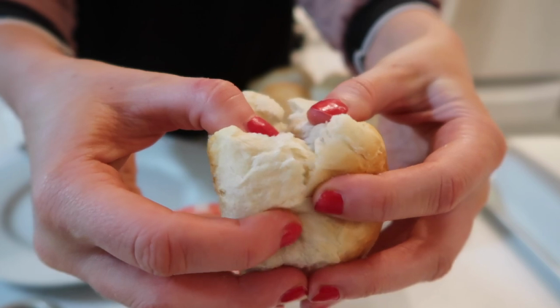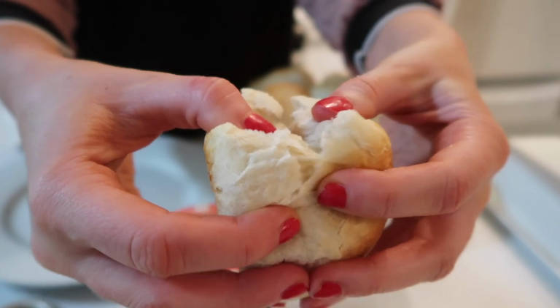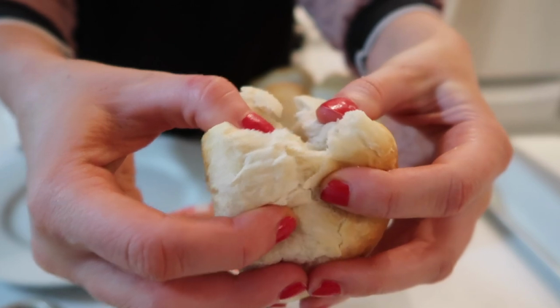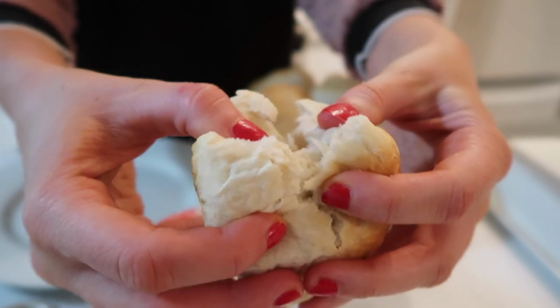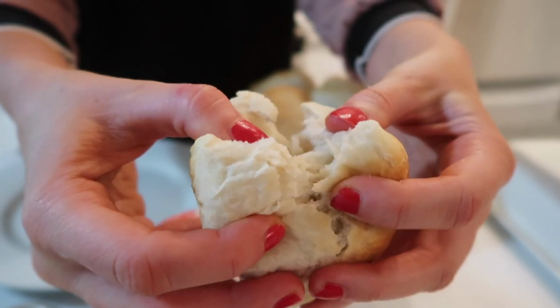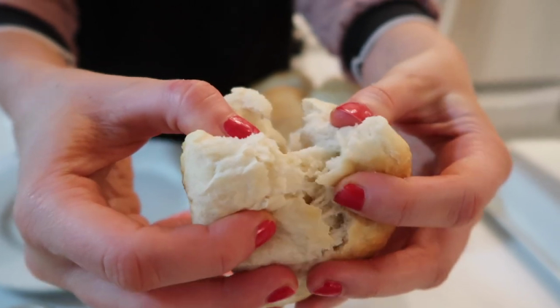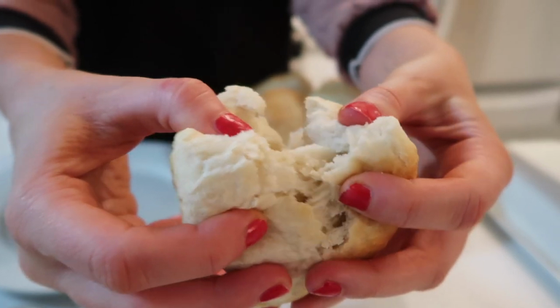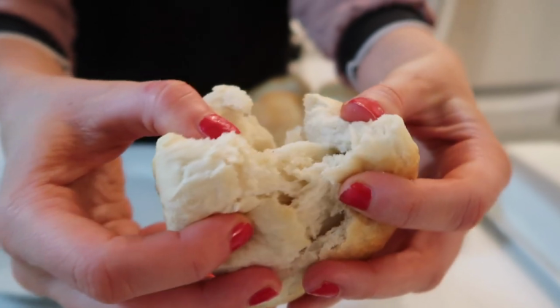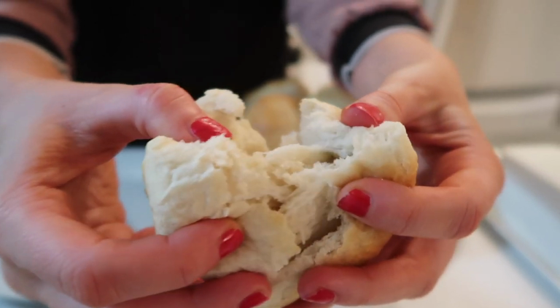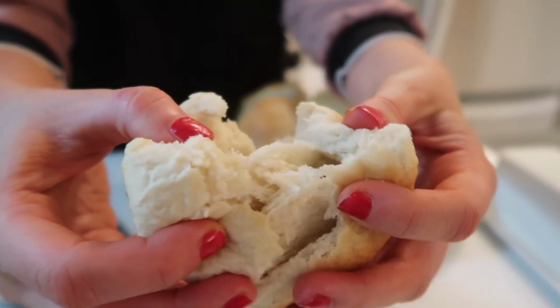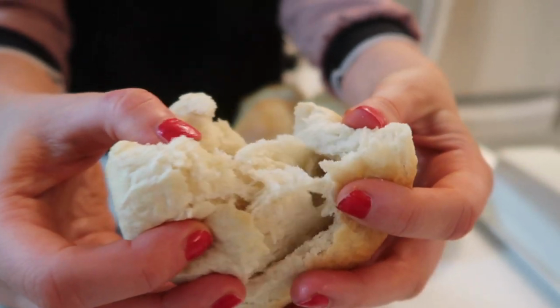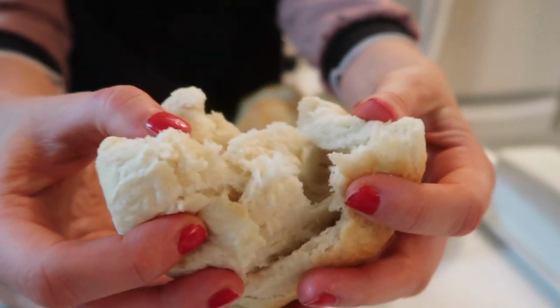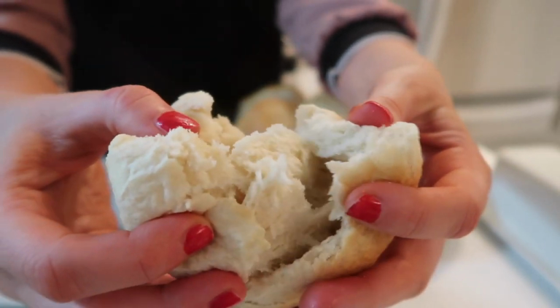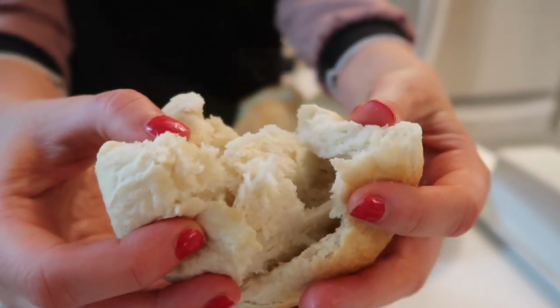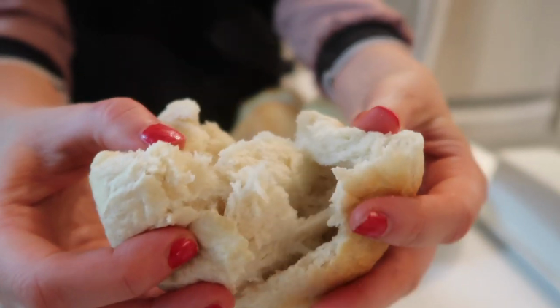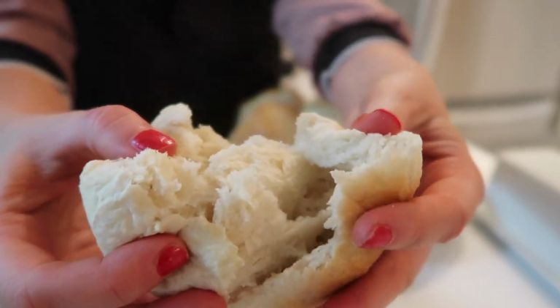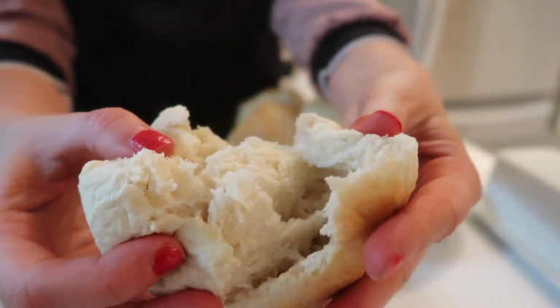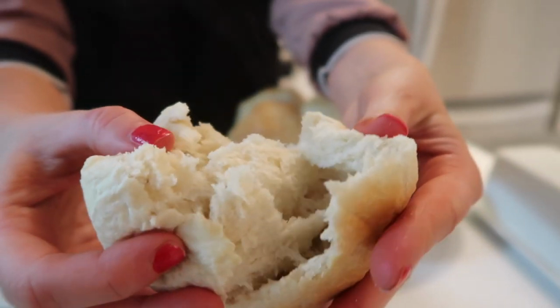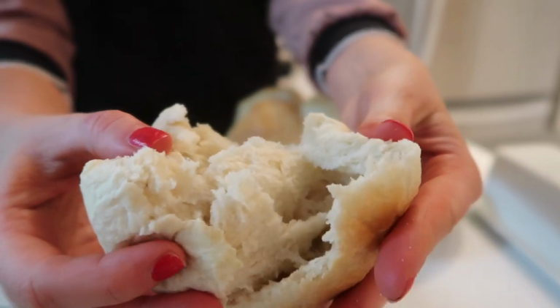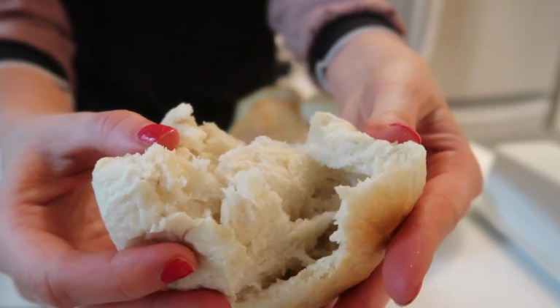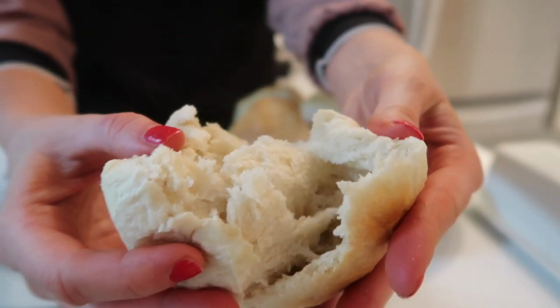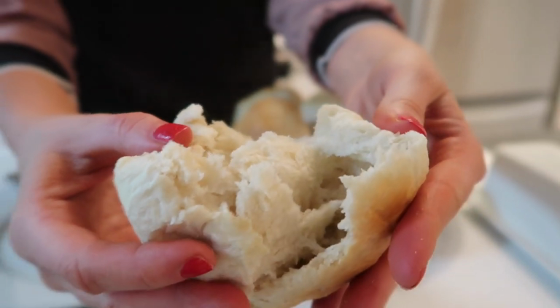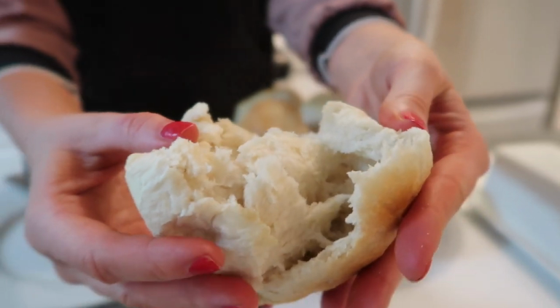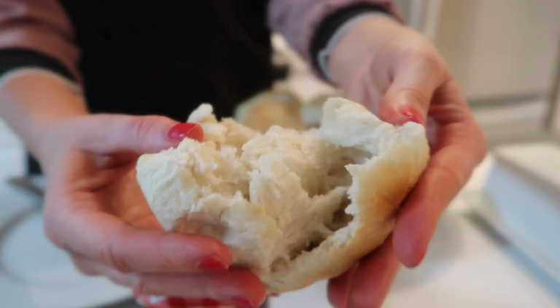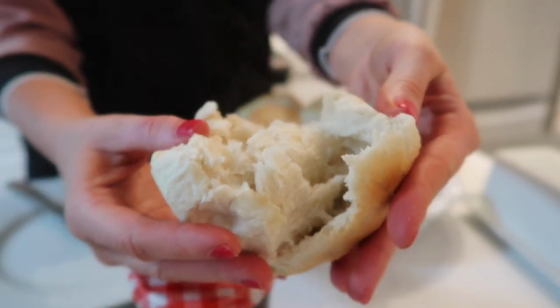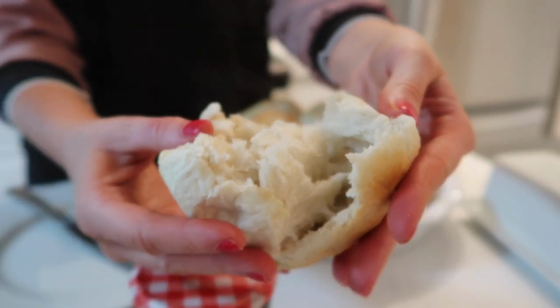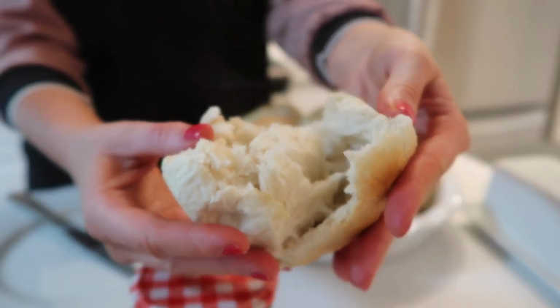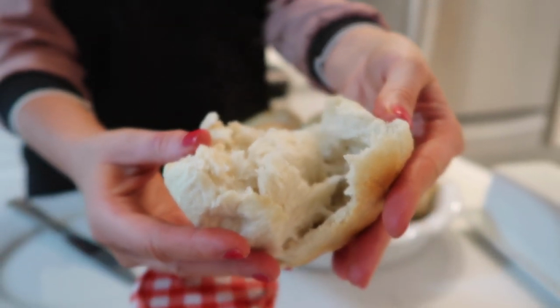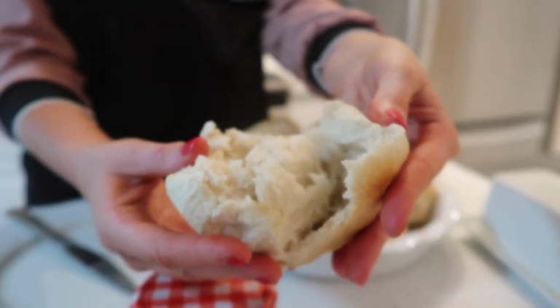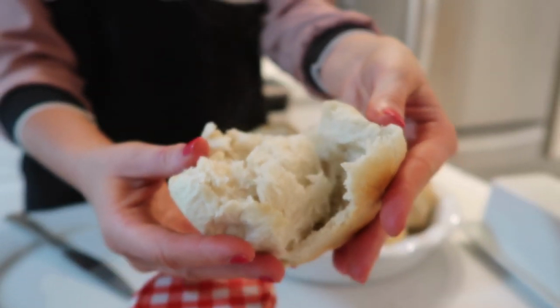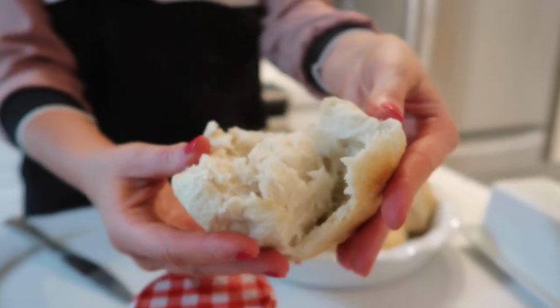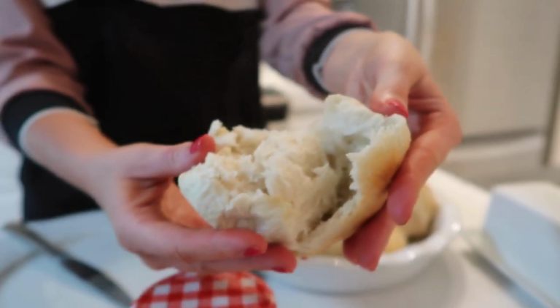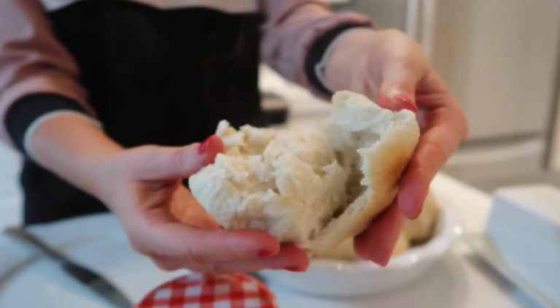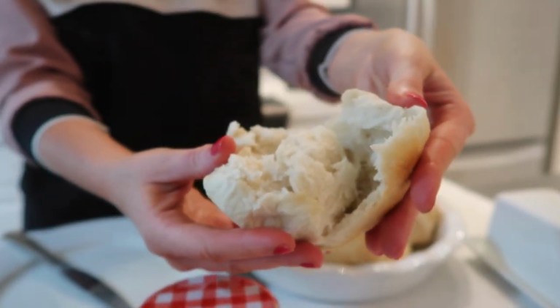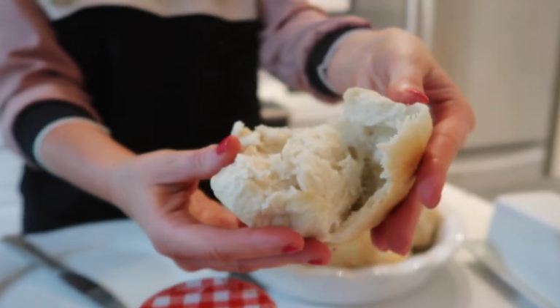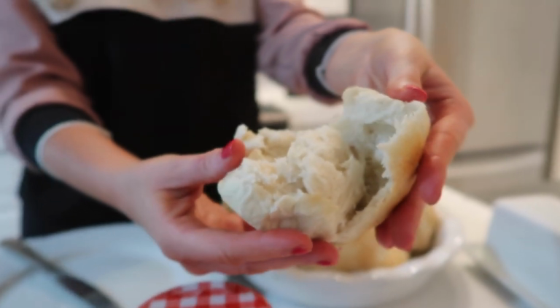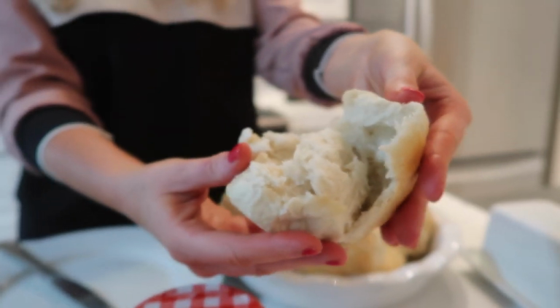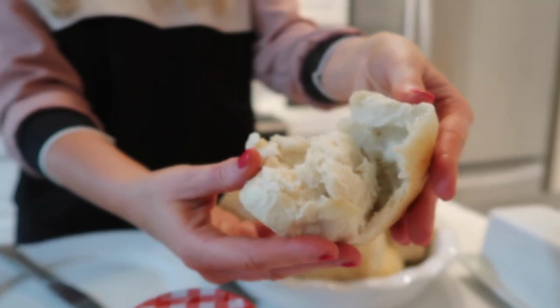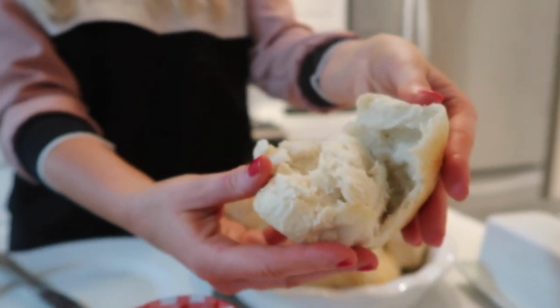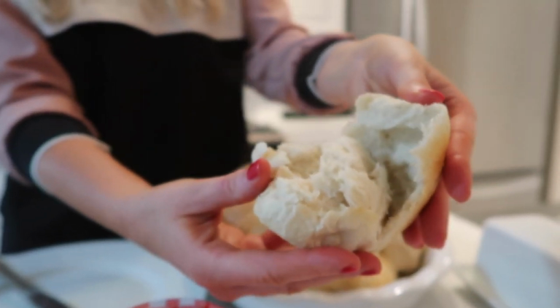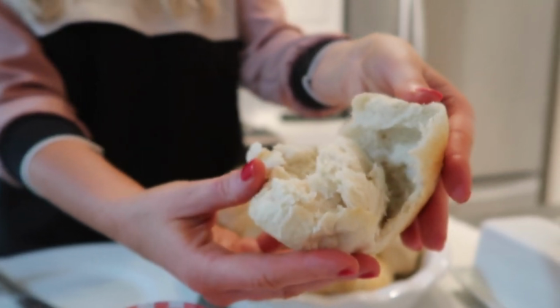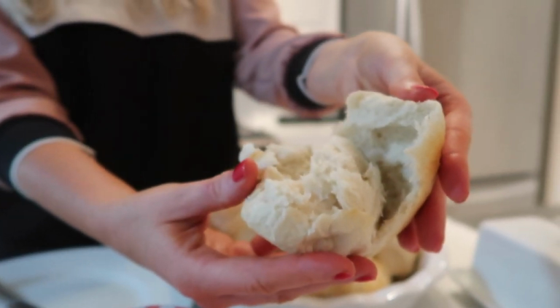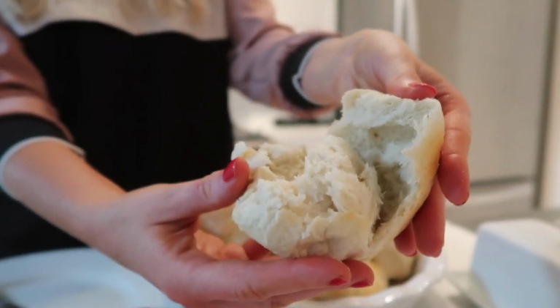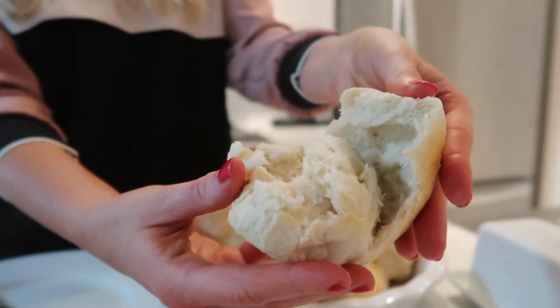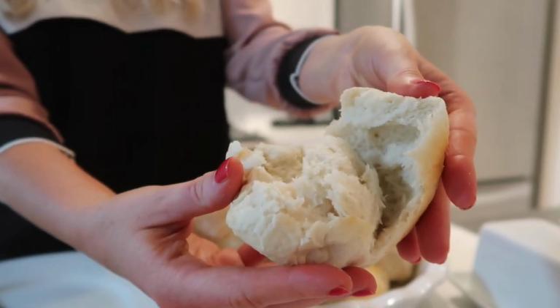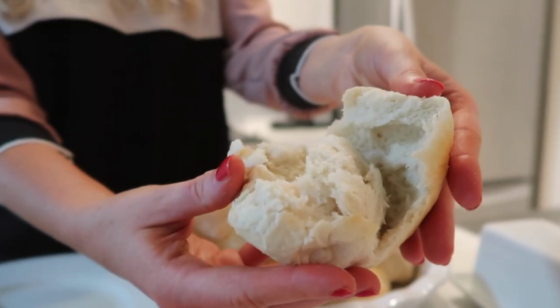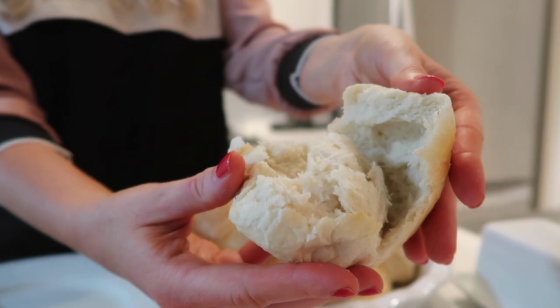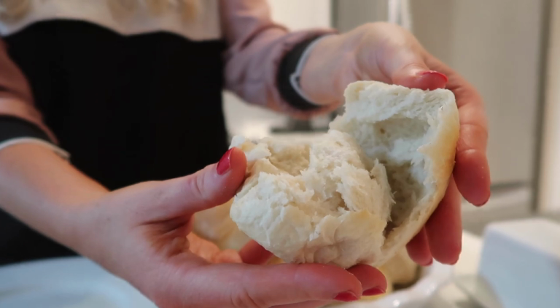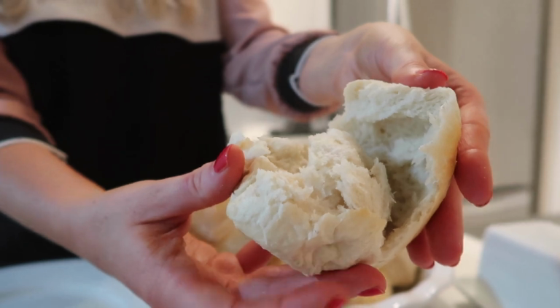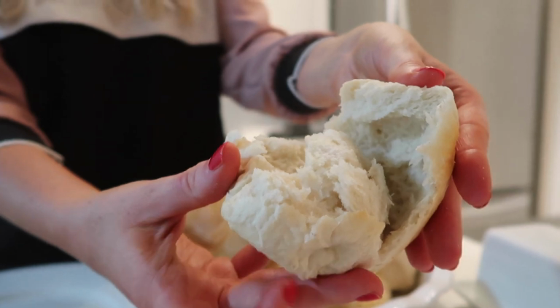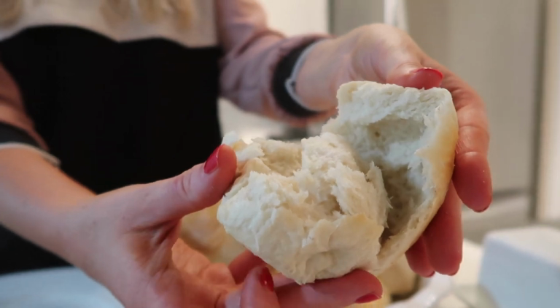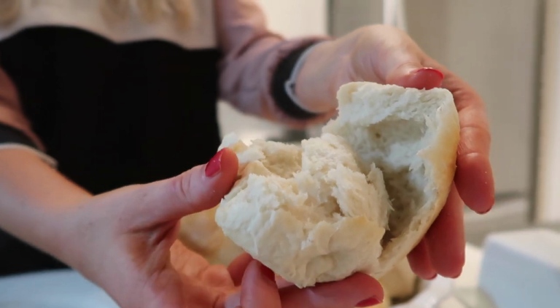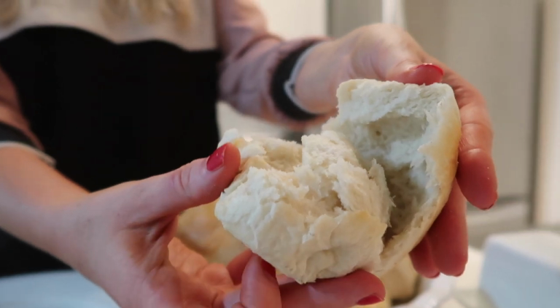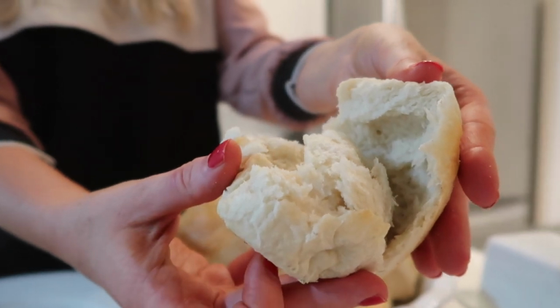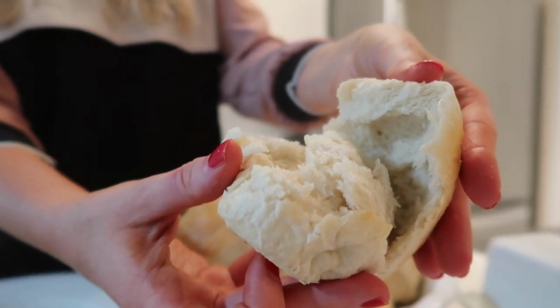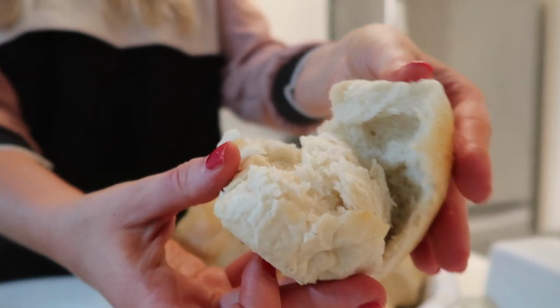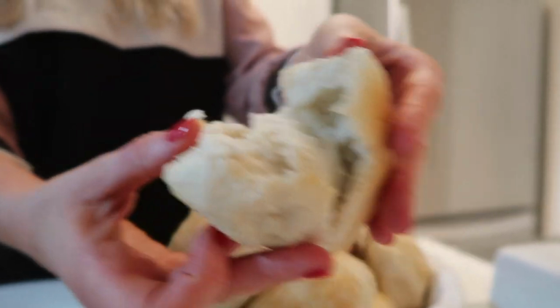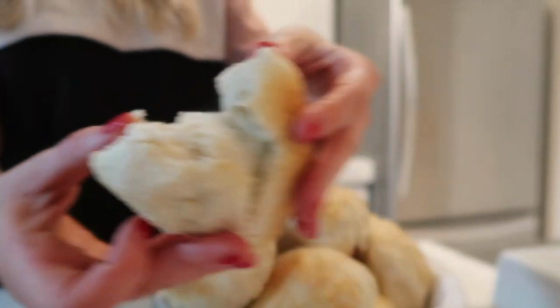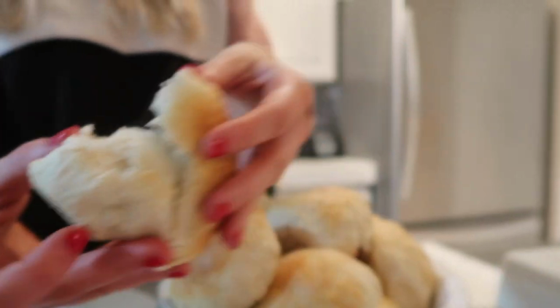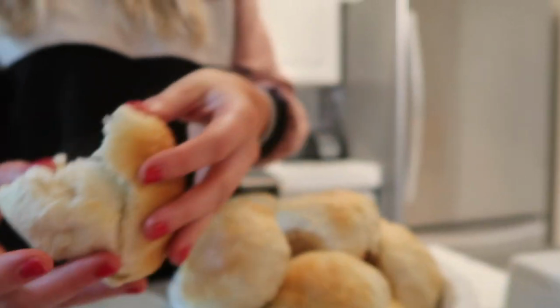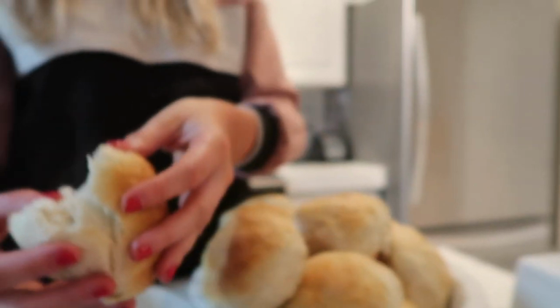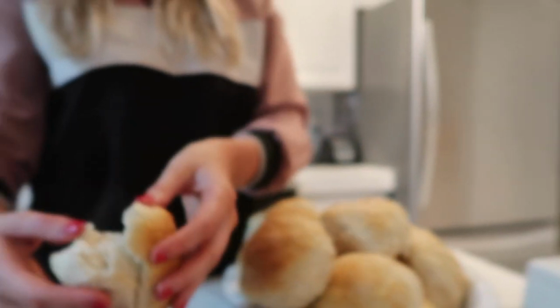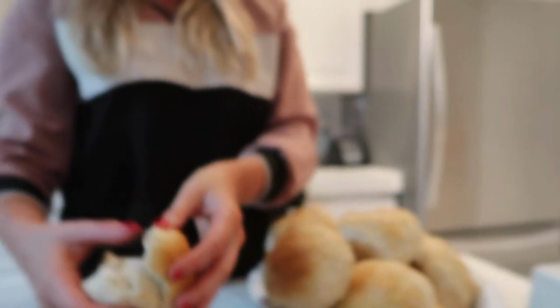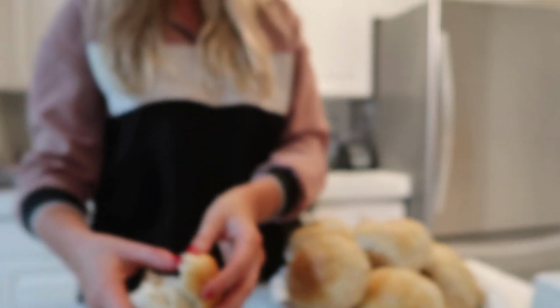When you open this, do you see? You see that steam? How fluffy and delicious this is.